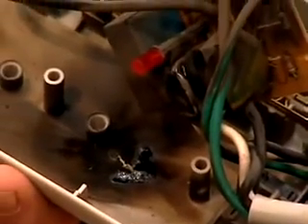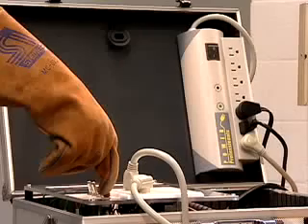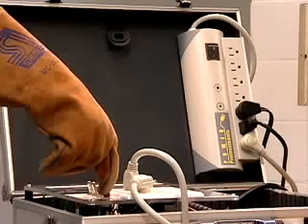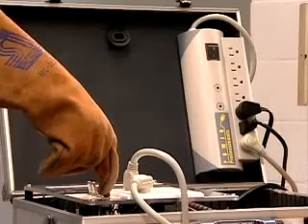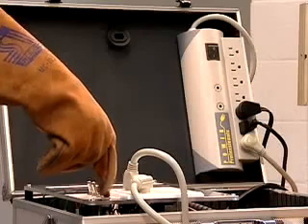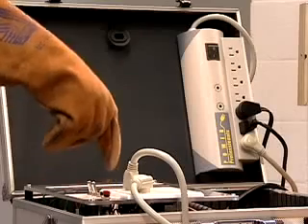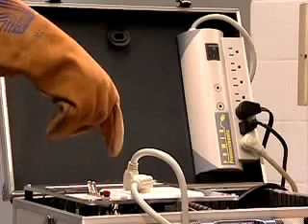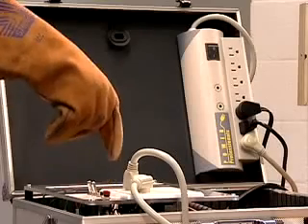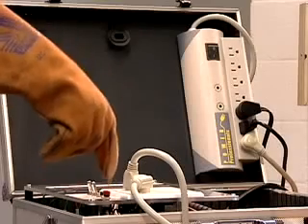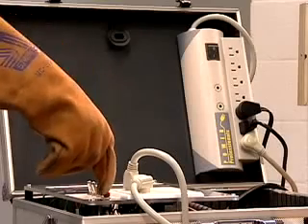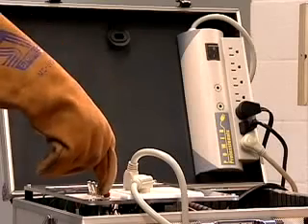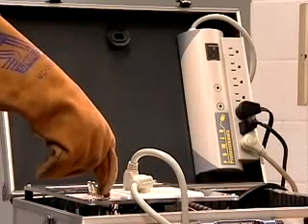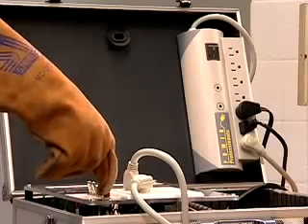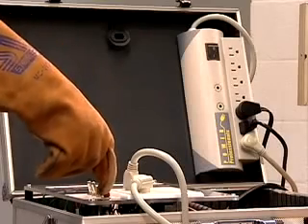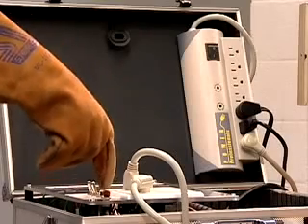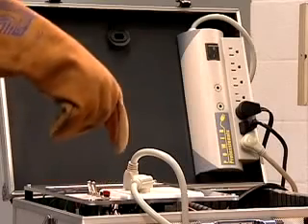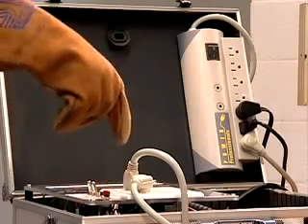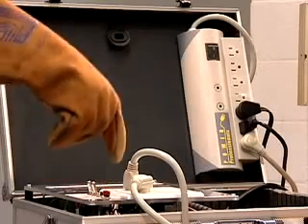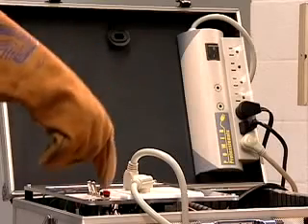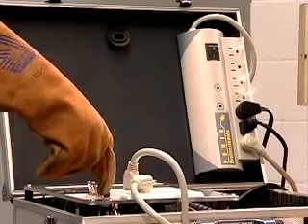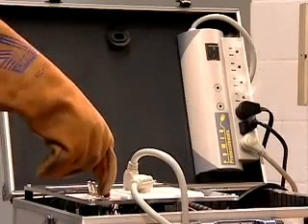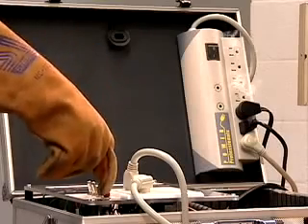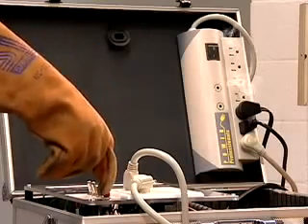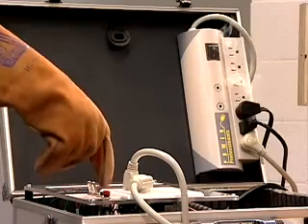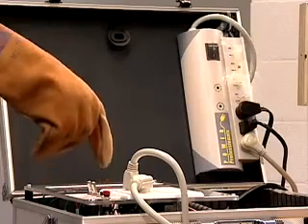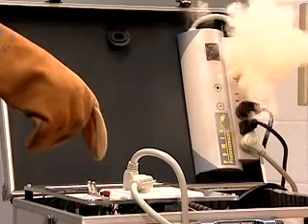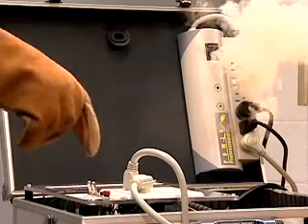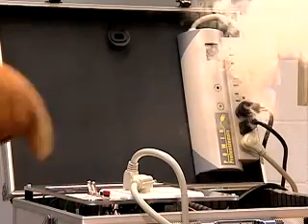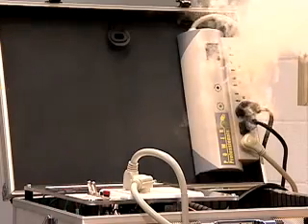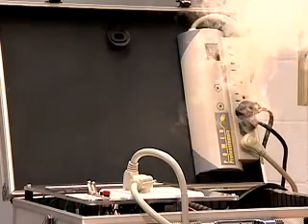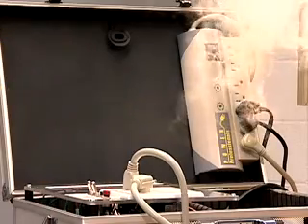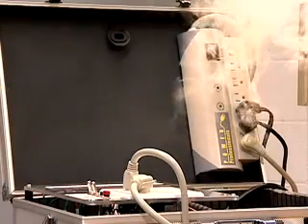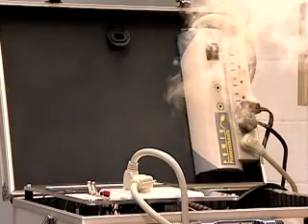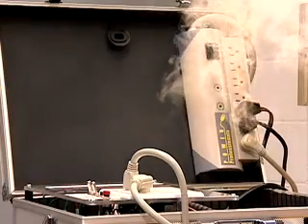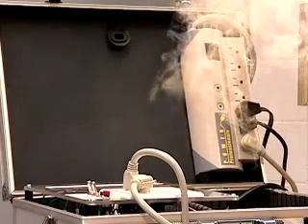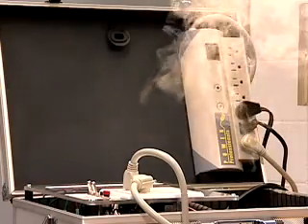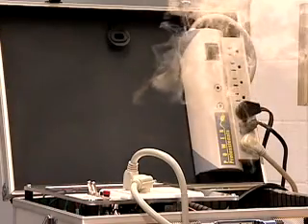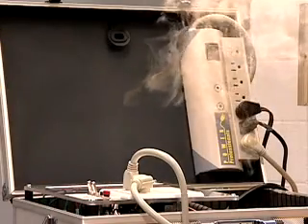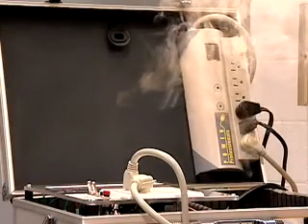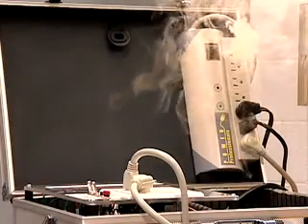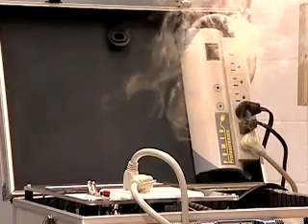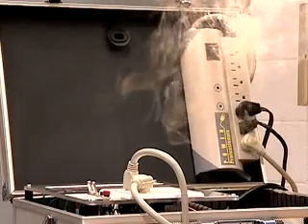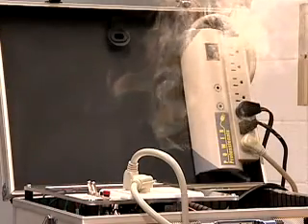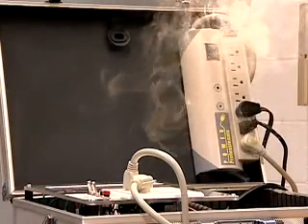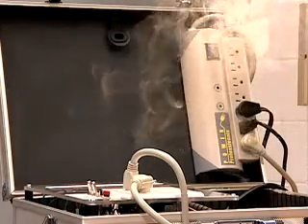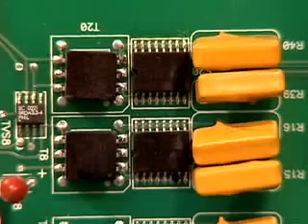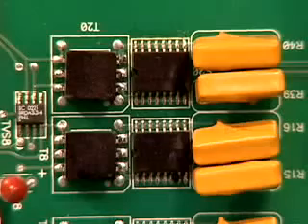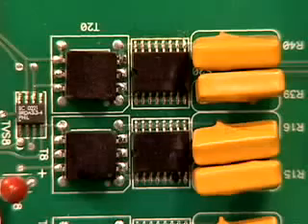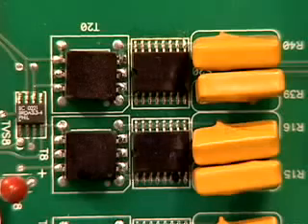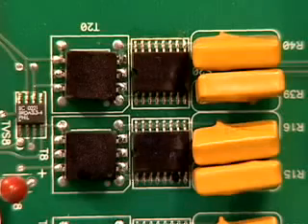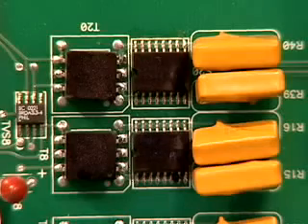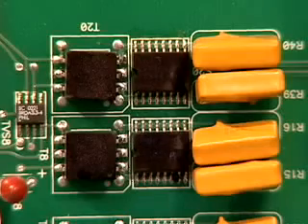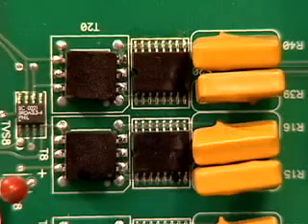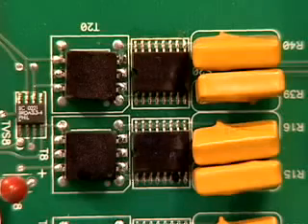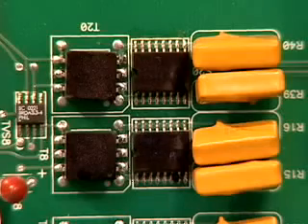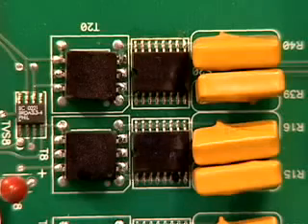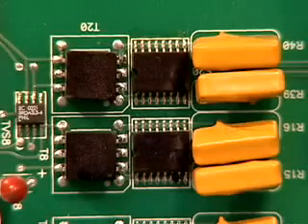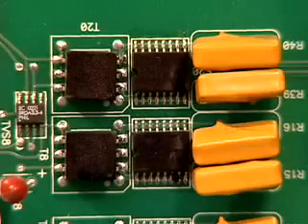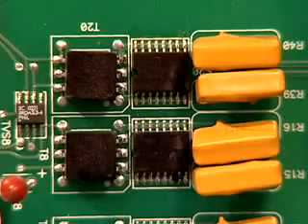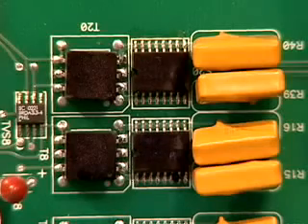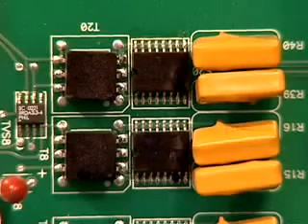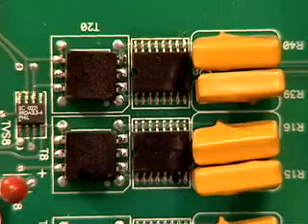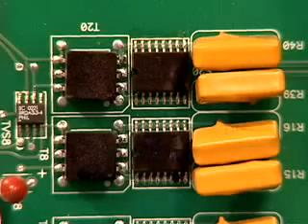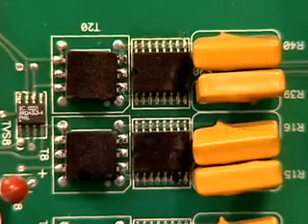What happens to your equipment when a surge suppressor fails? Catastrophic damage. Just look at what power damage can do.